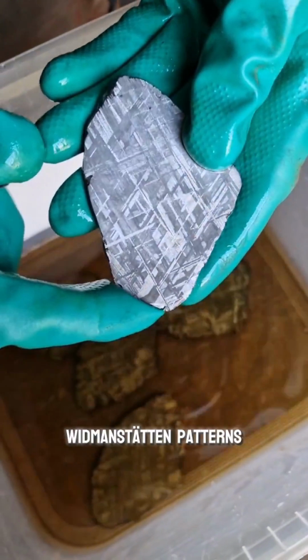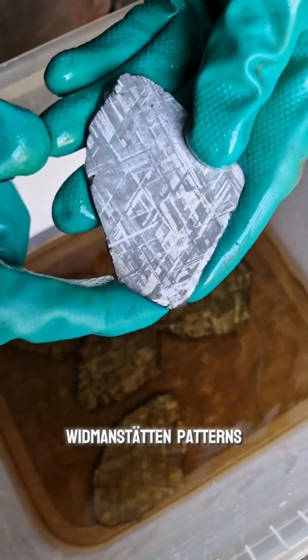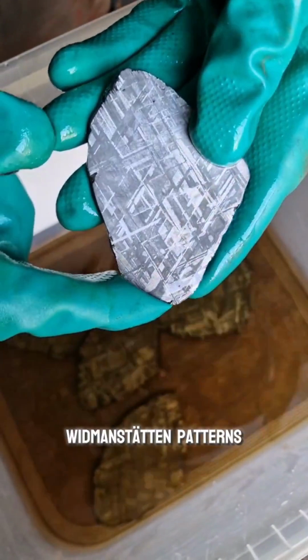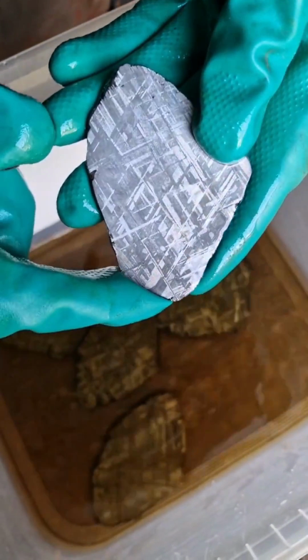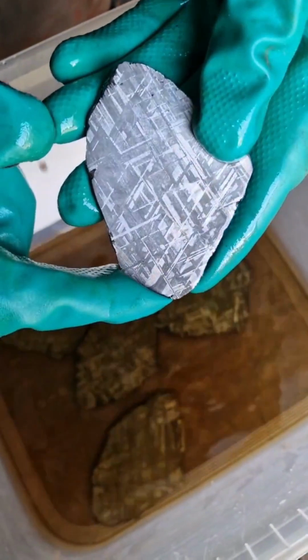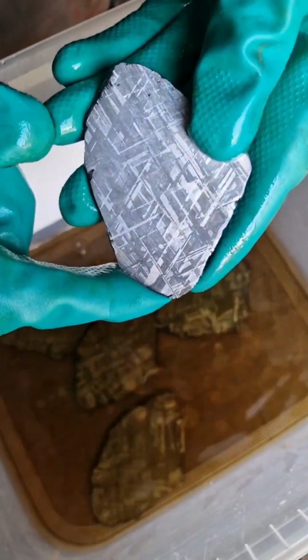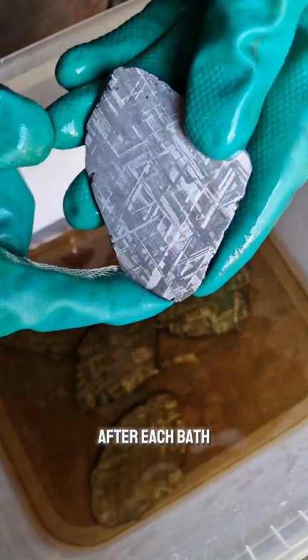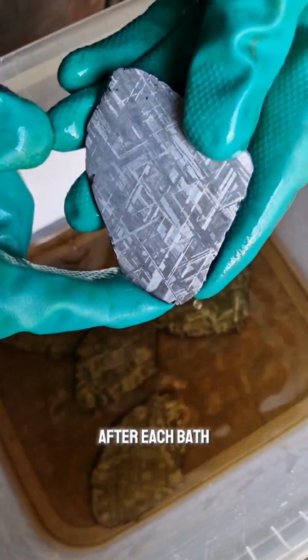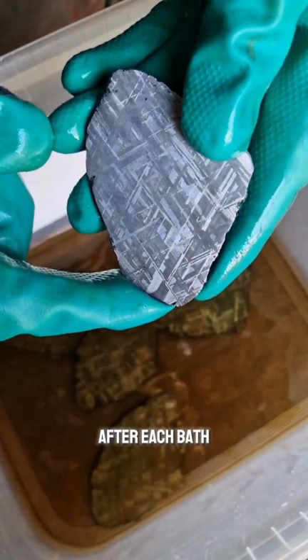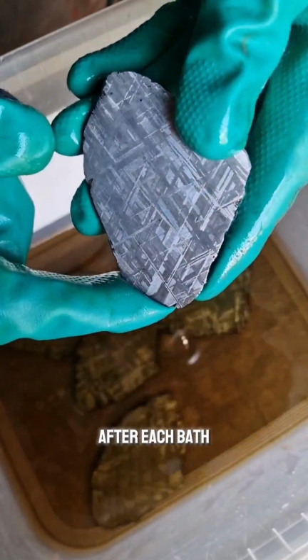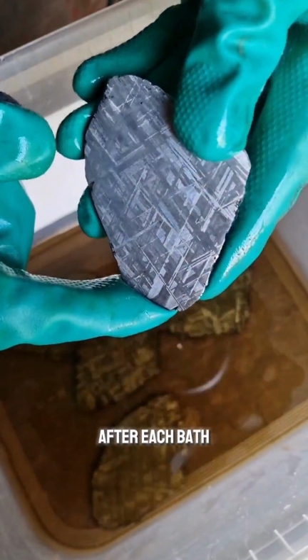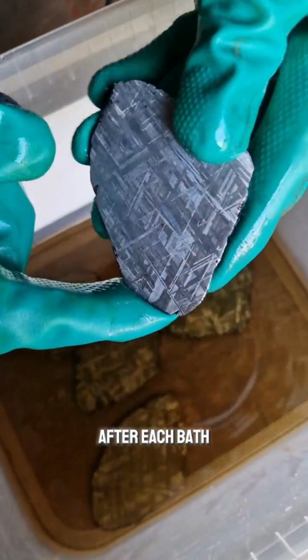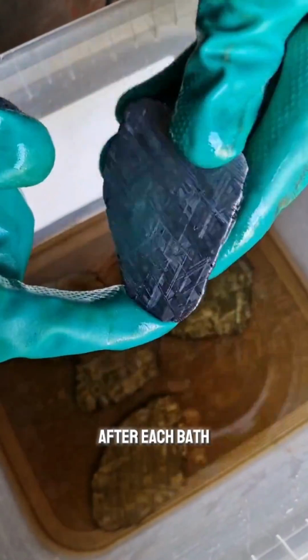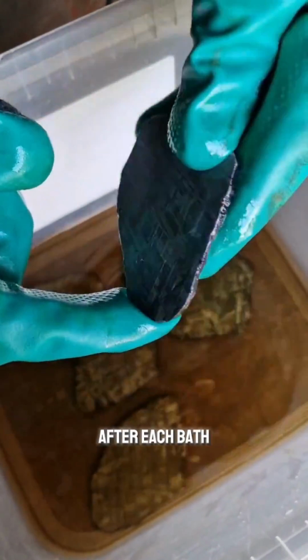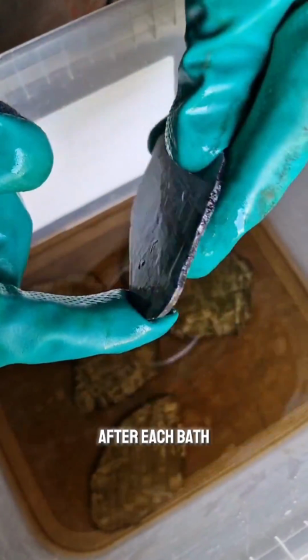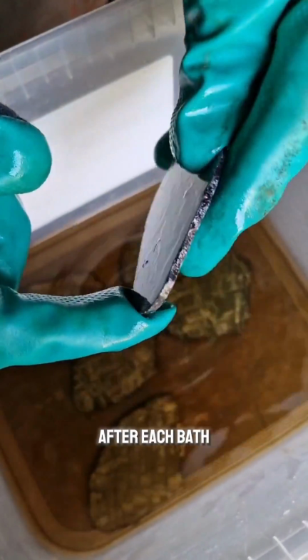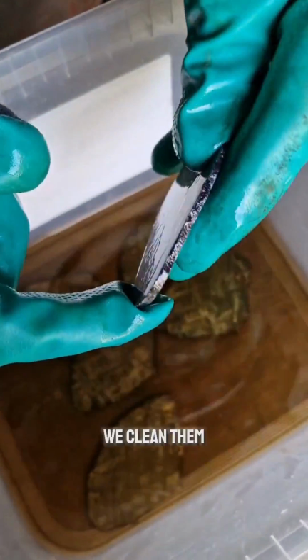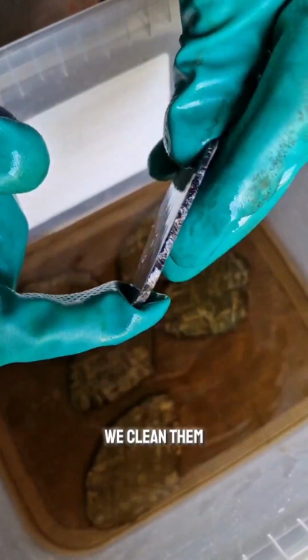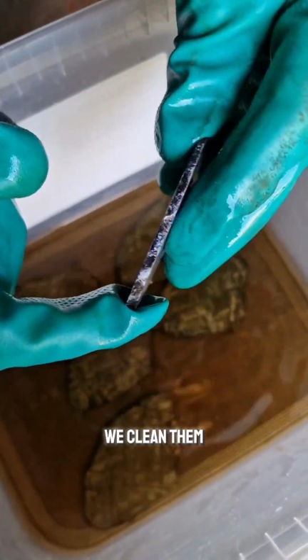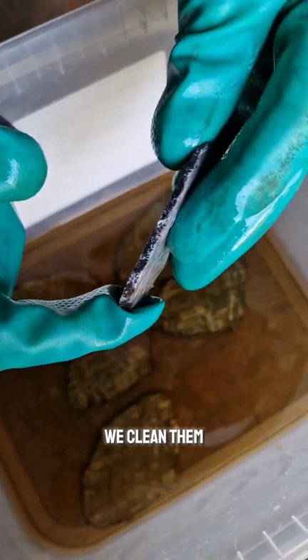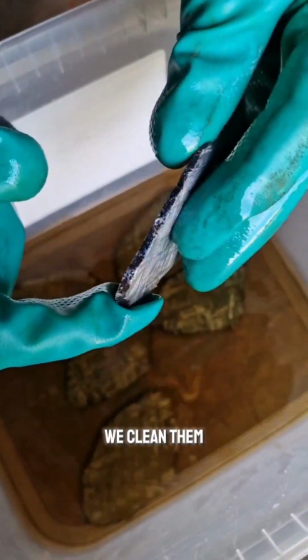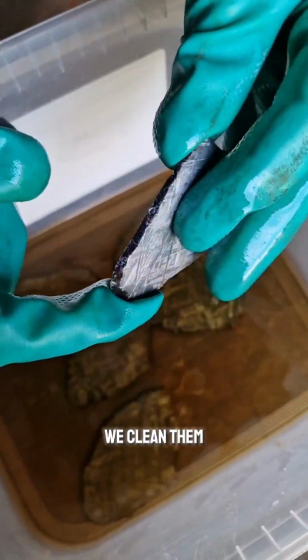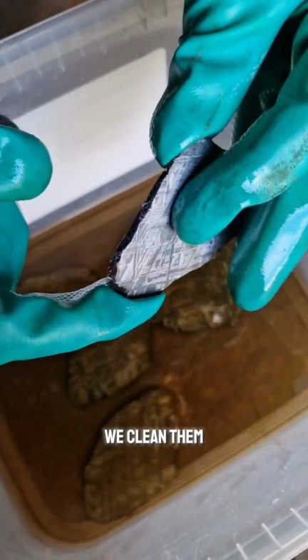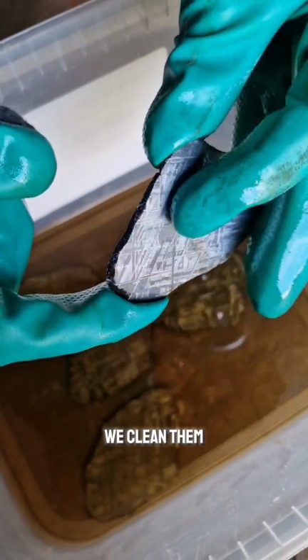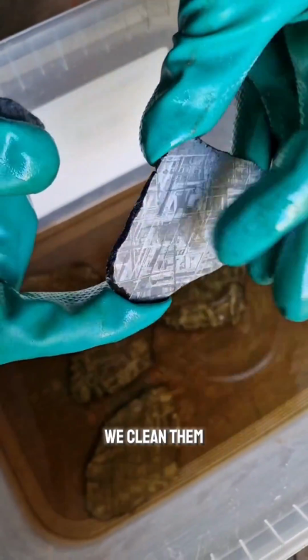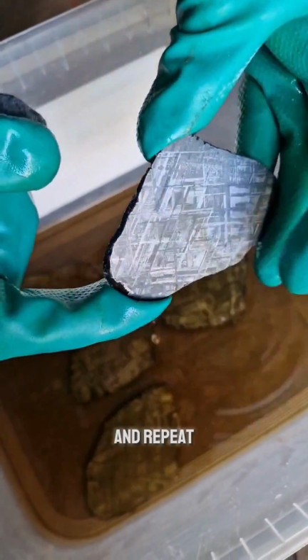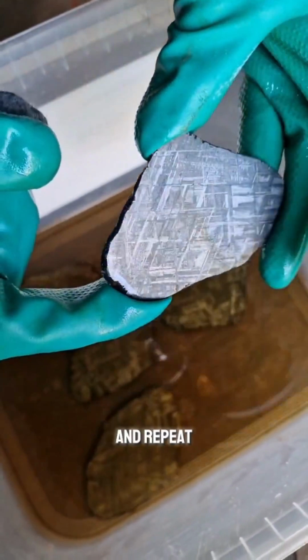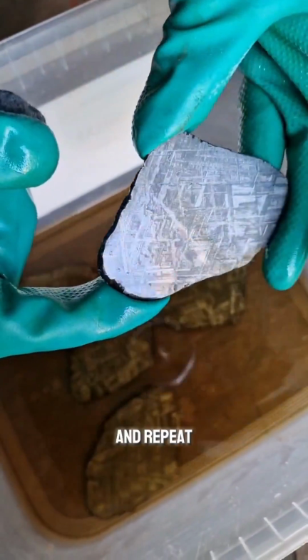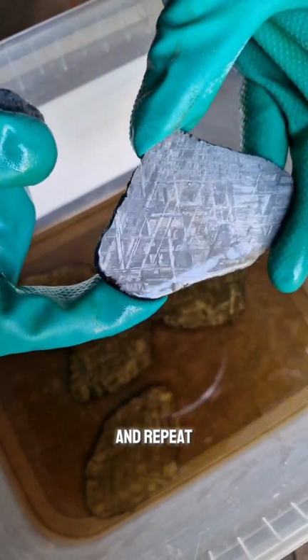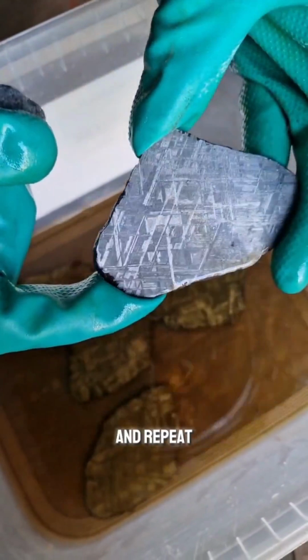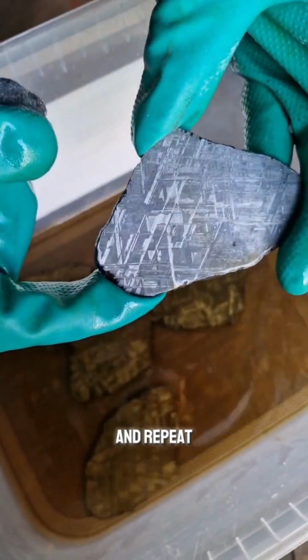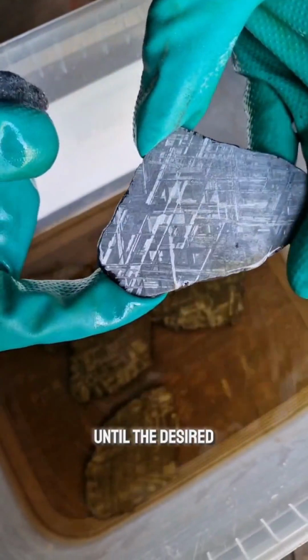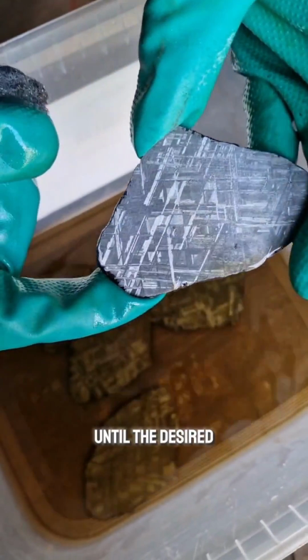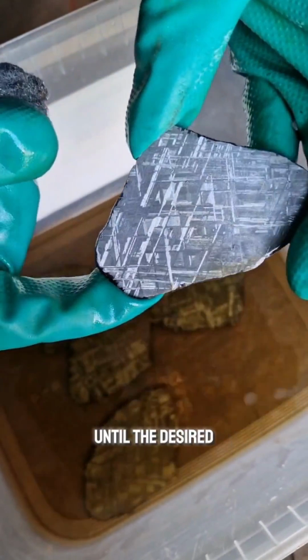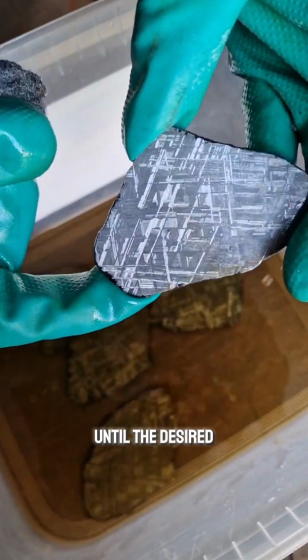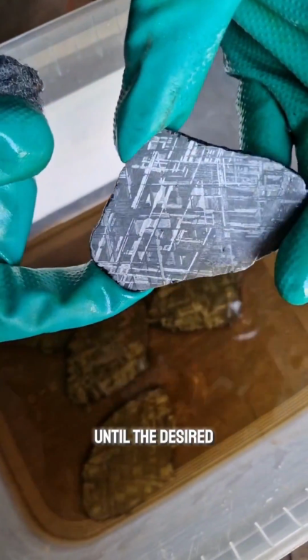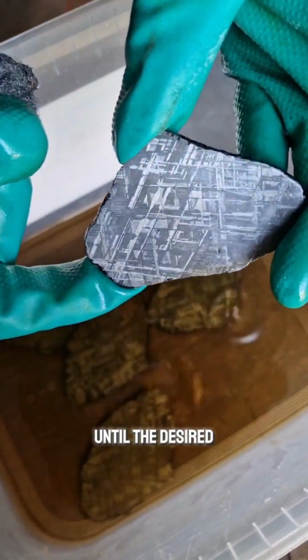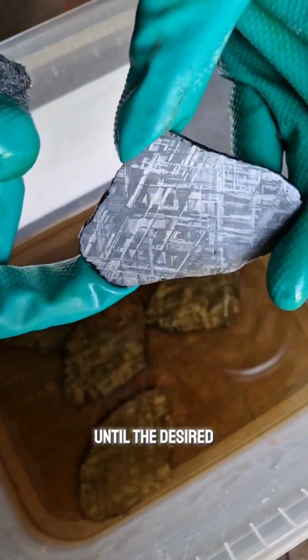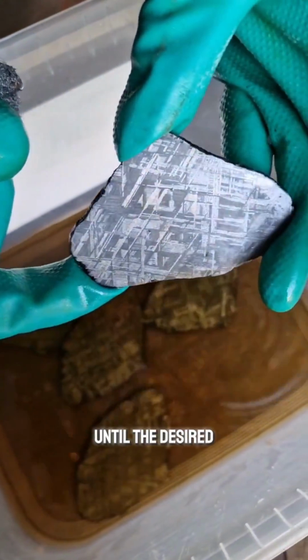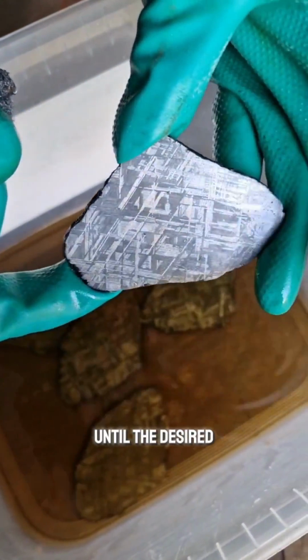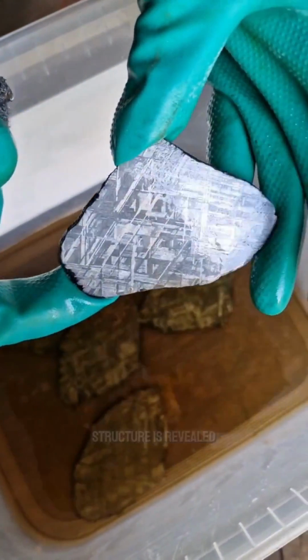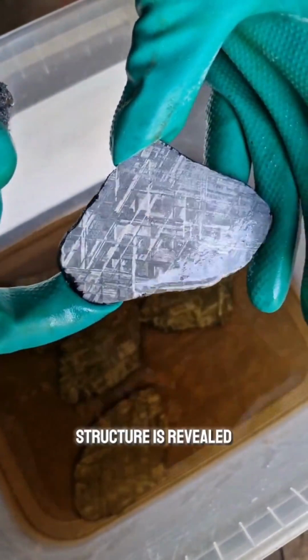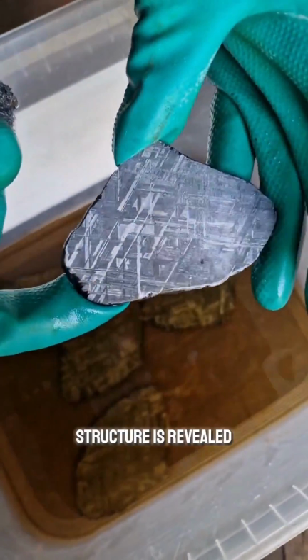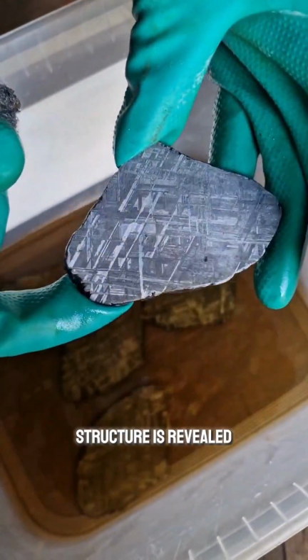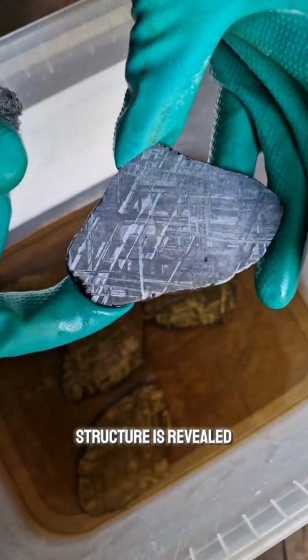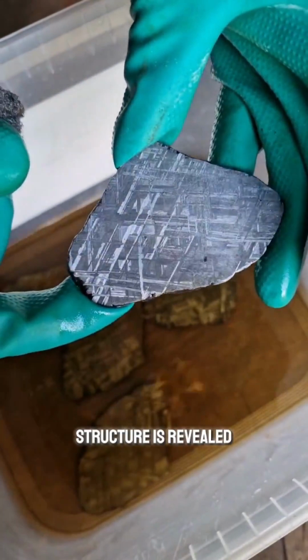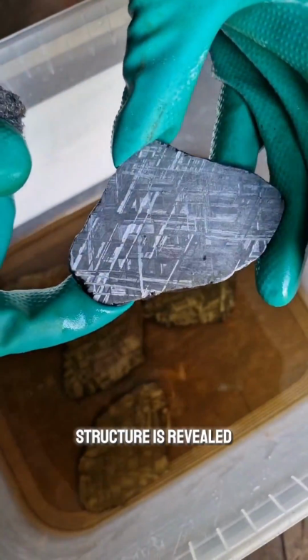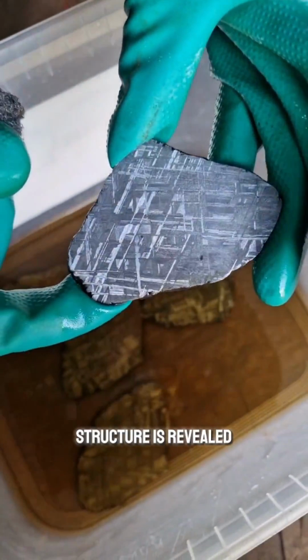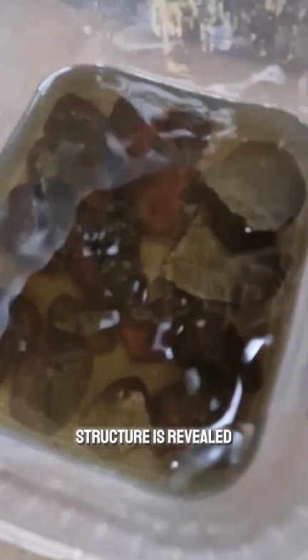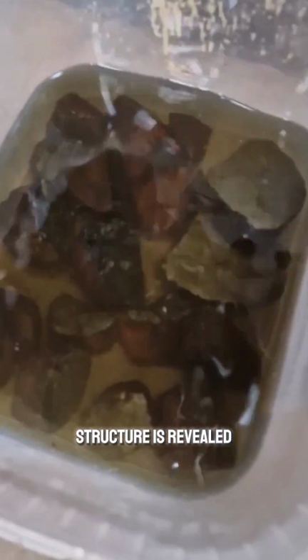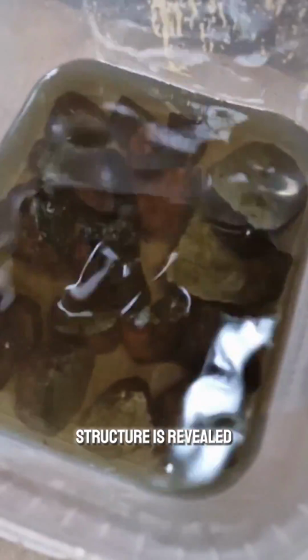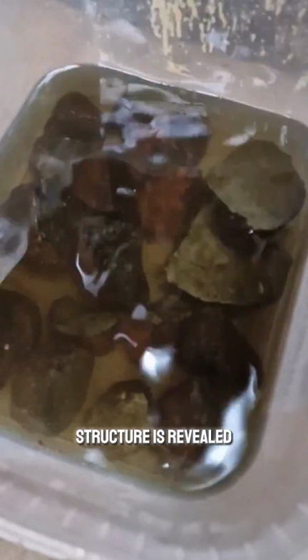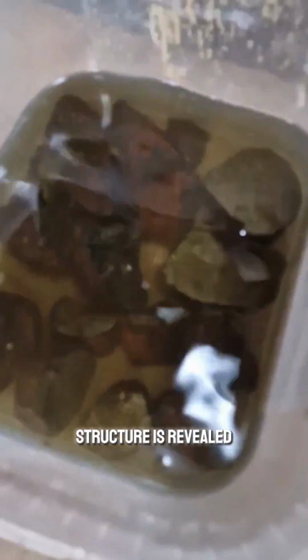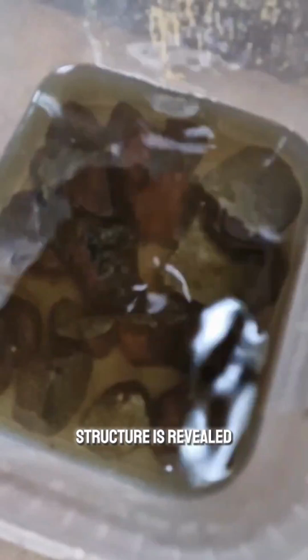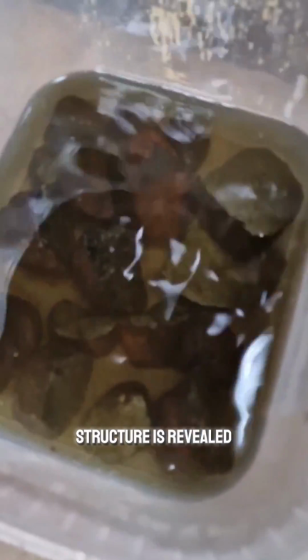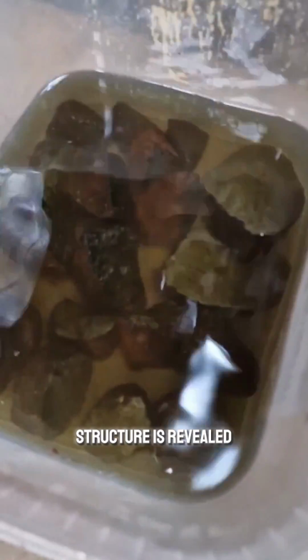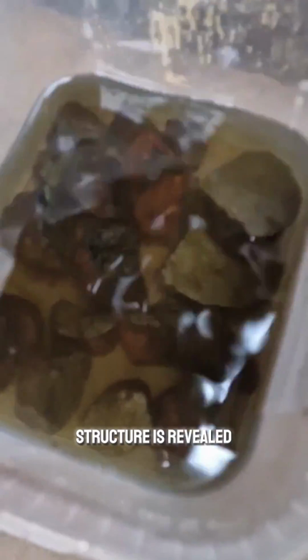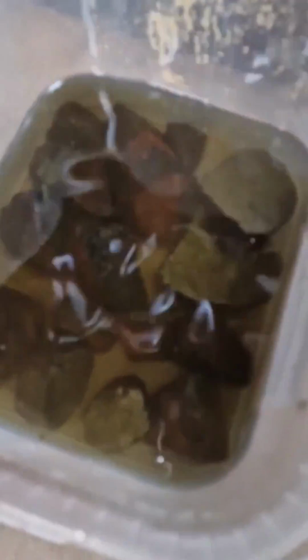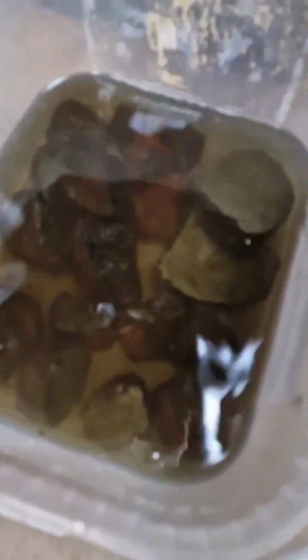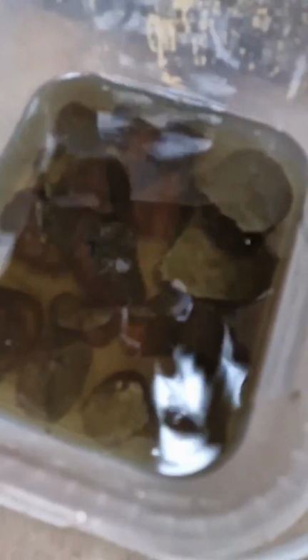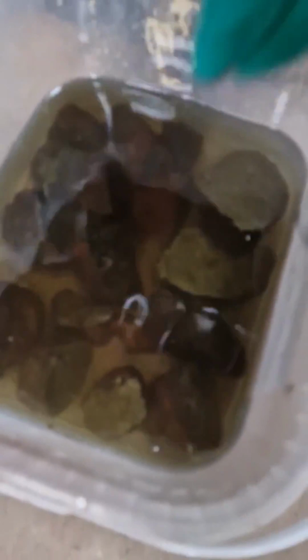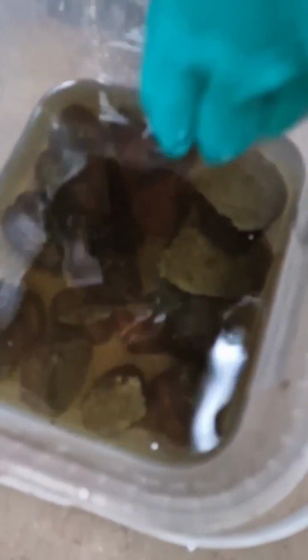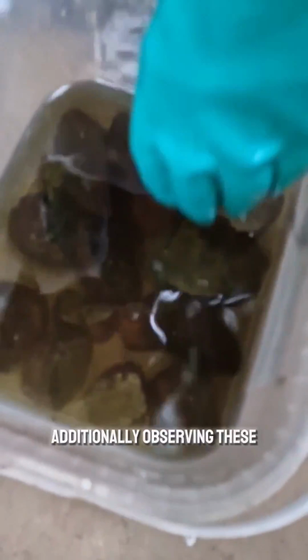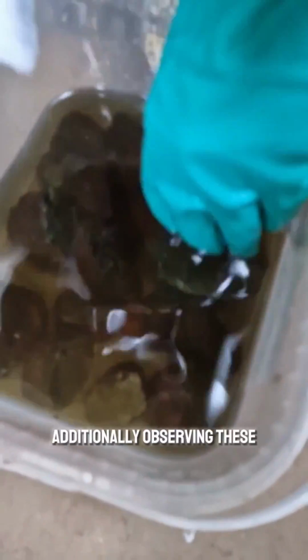After each bath, we clean them and repeat until the desired structure is revealed.